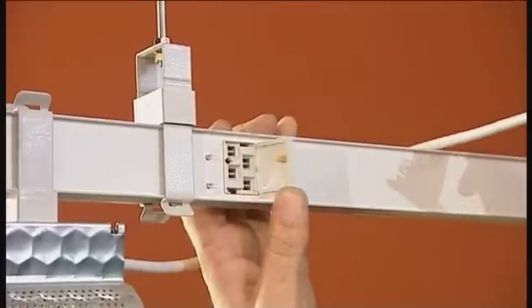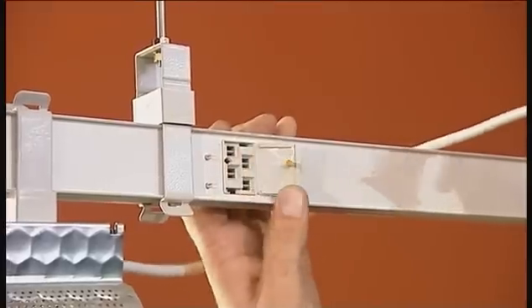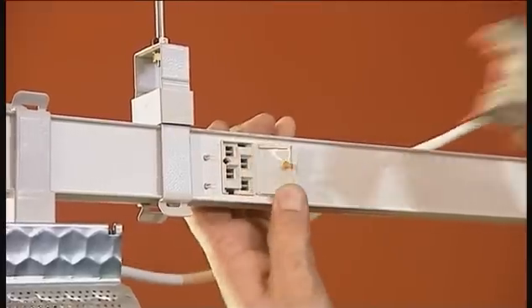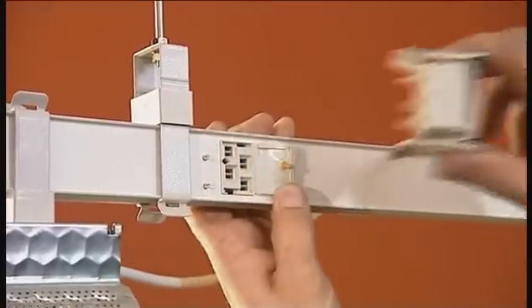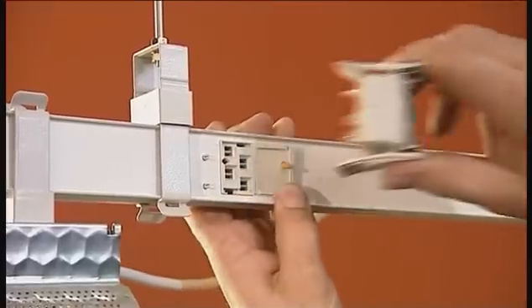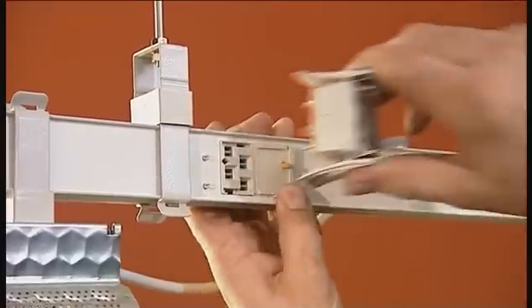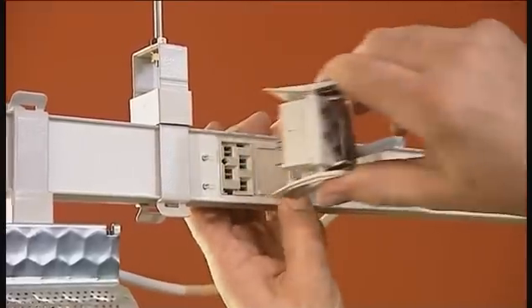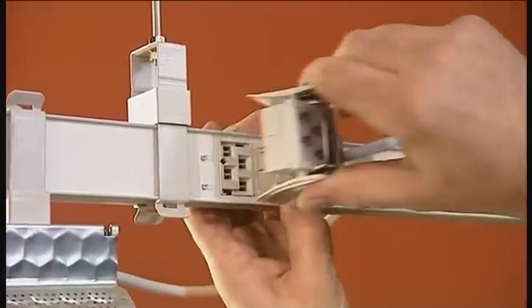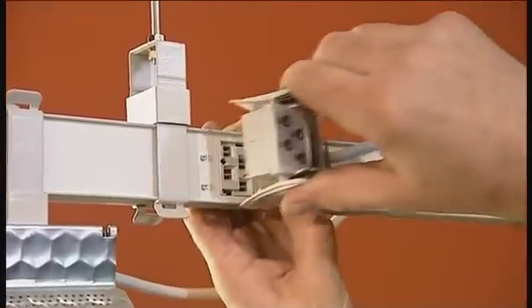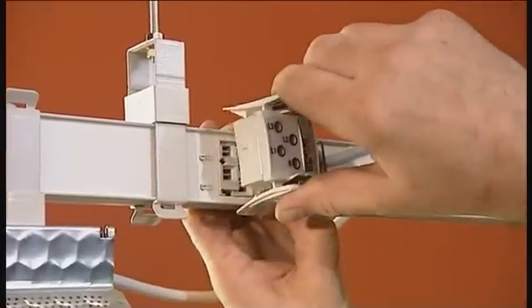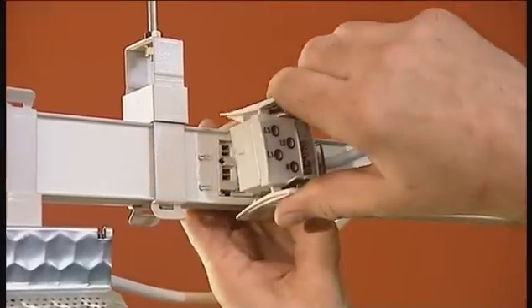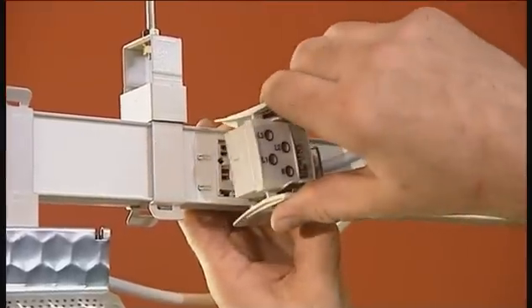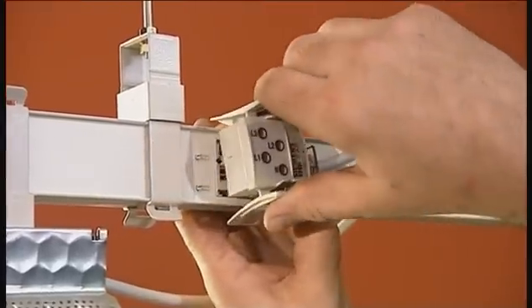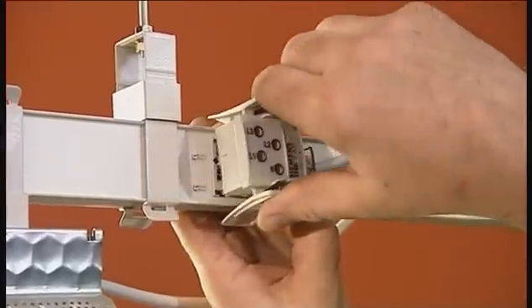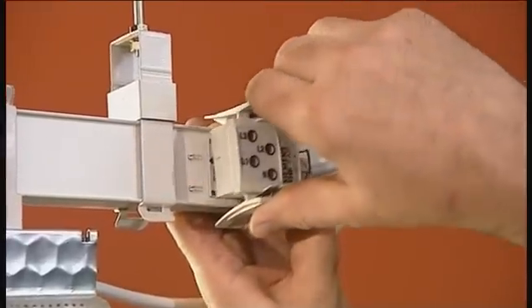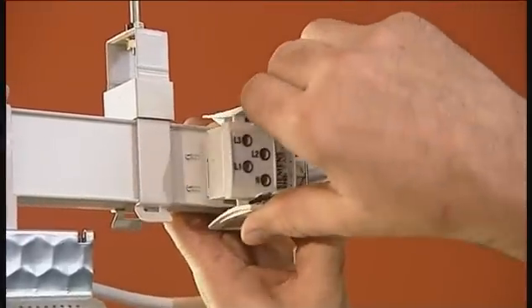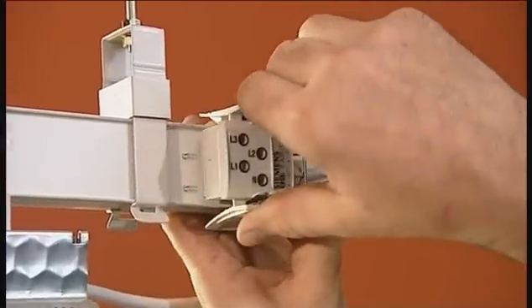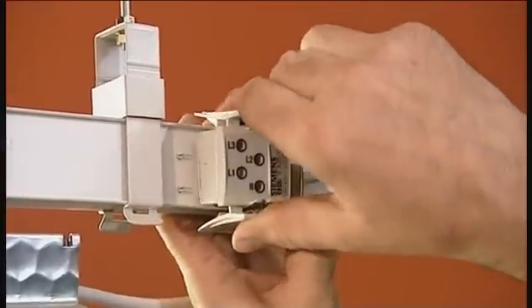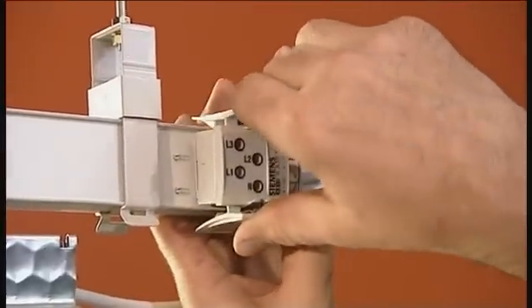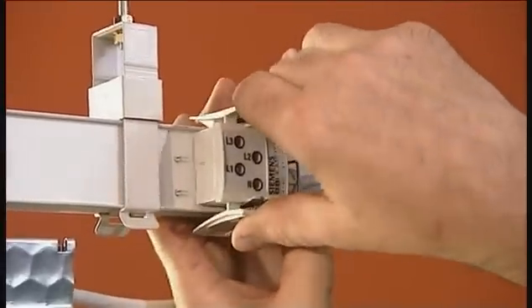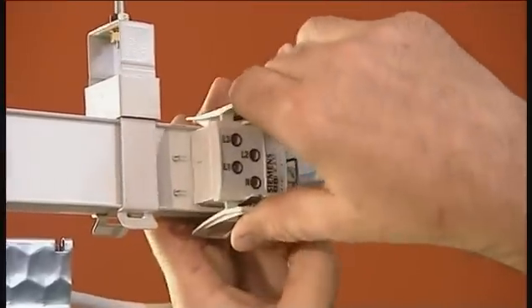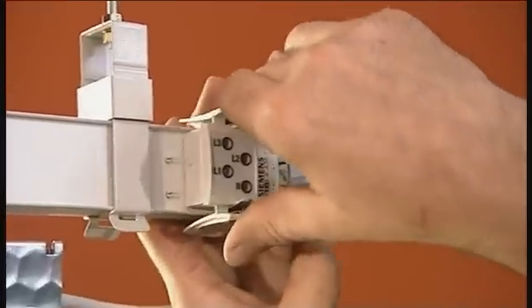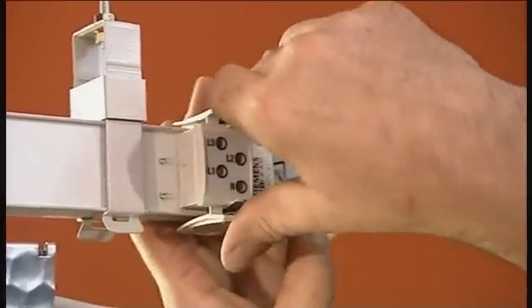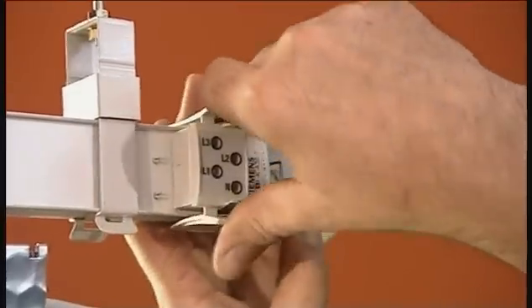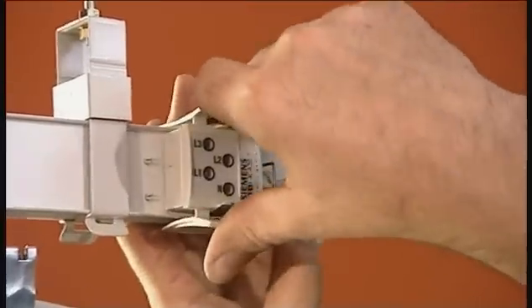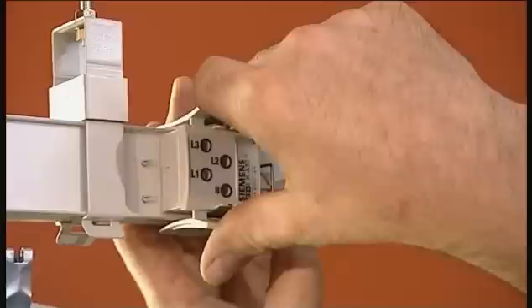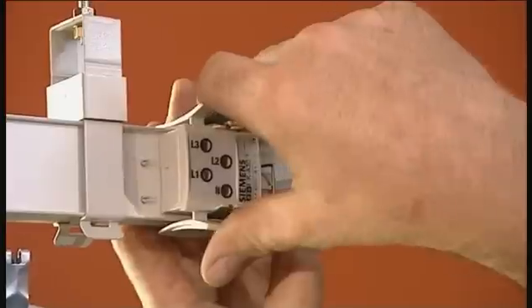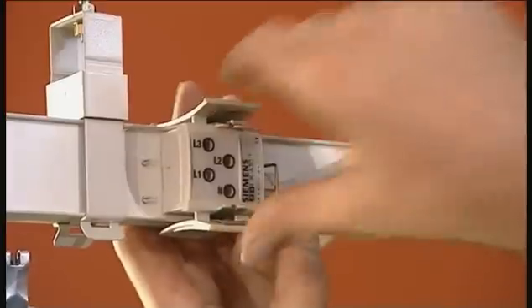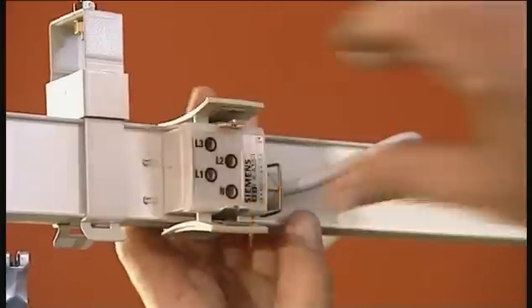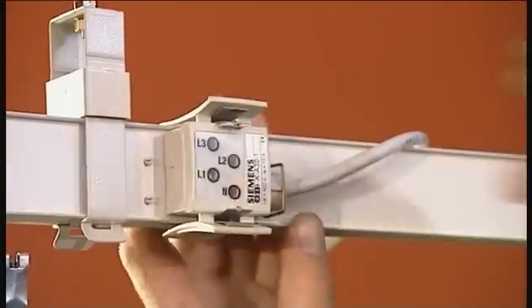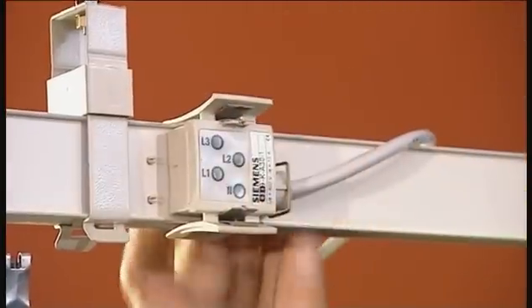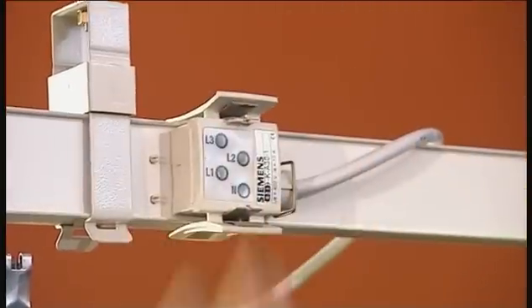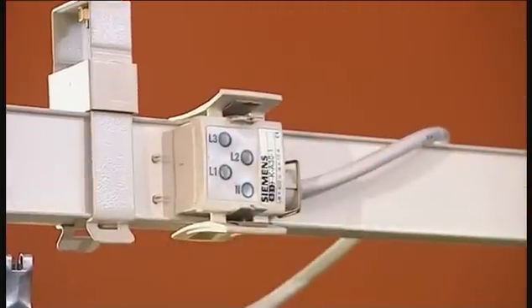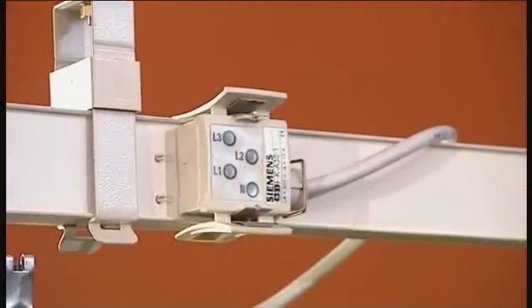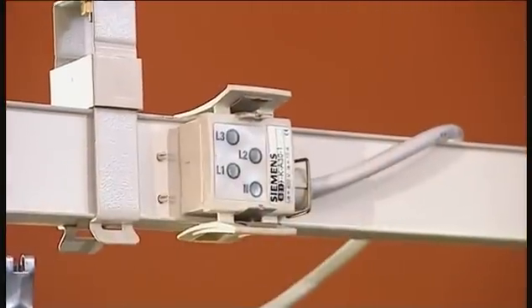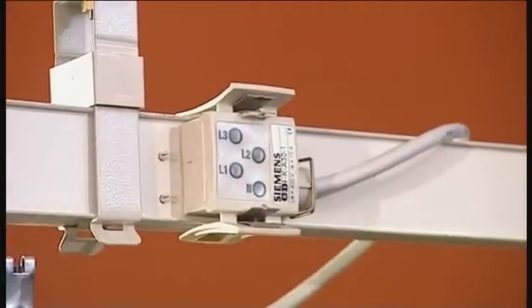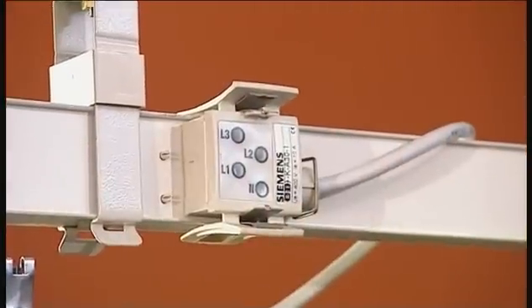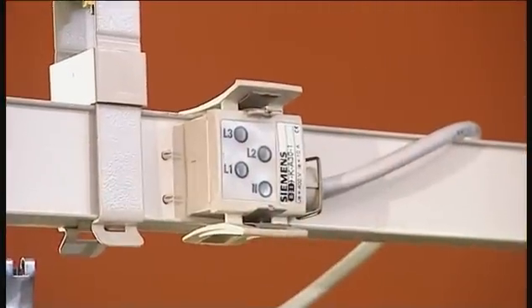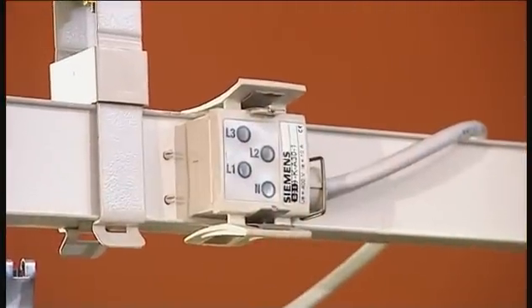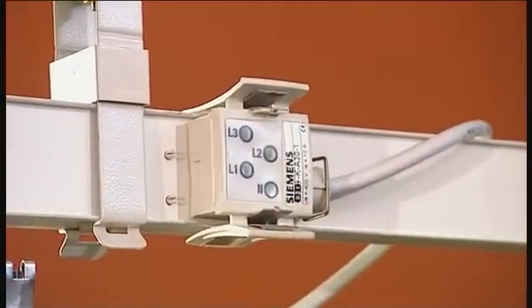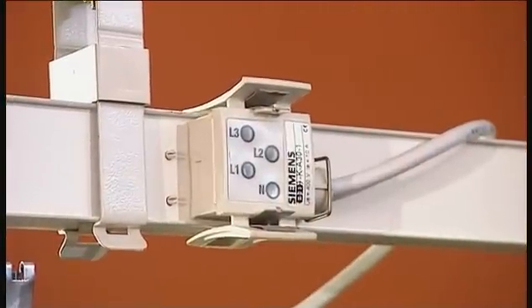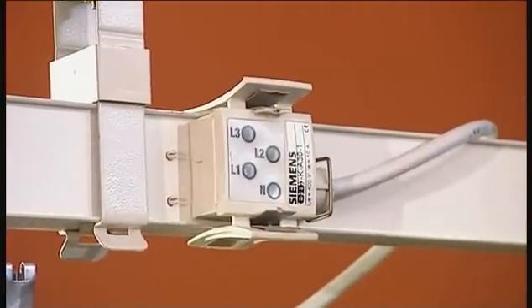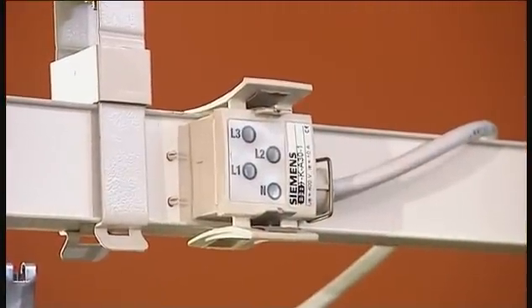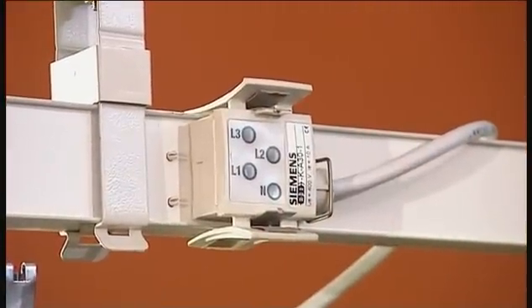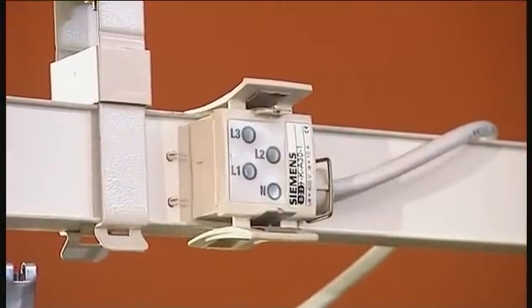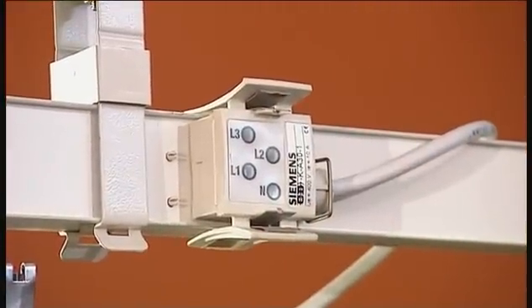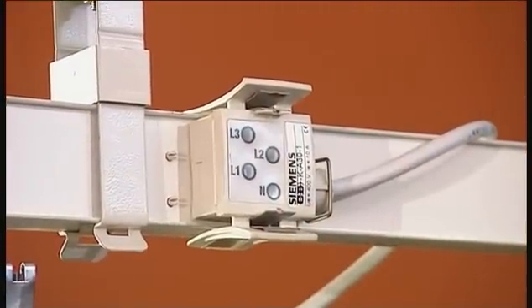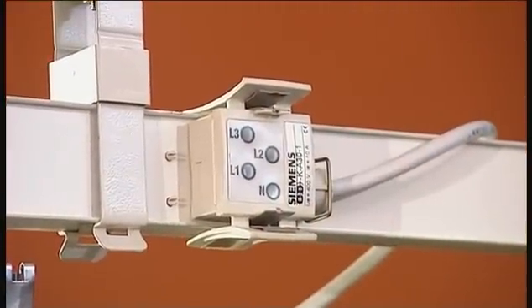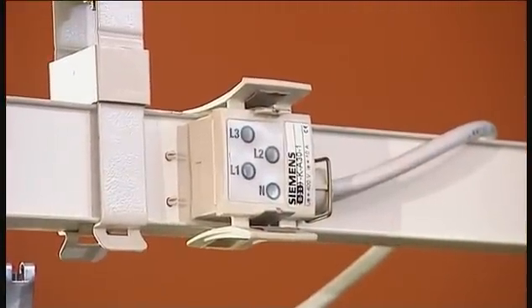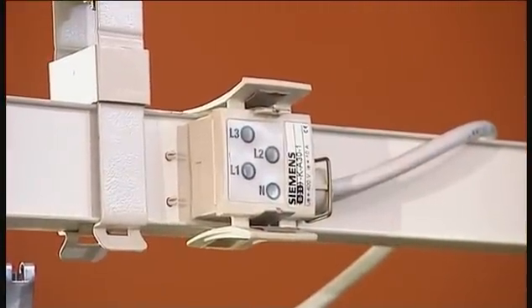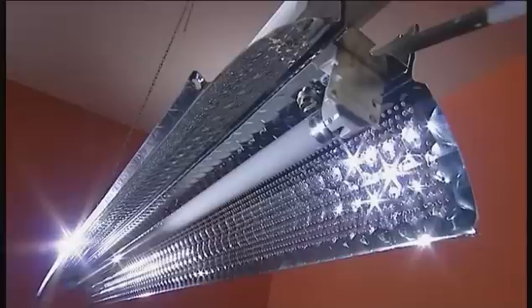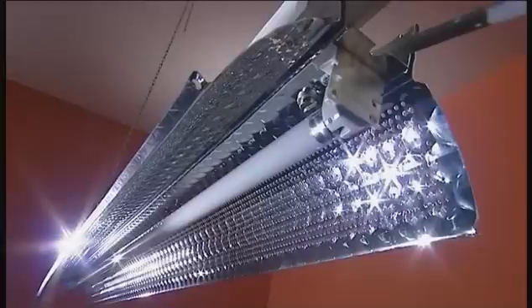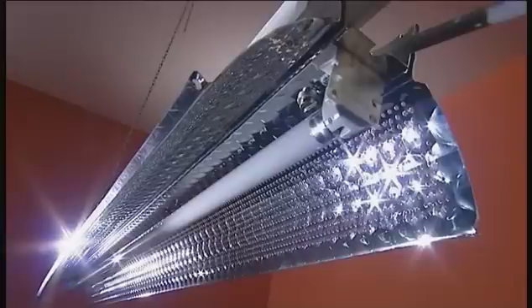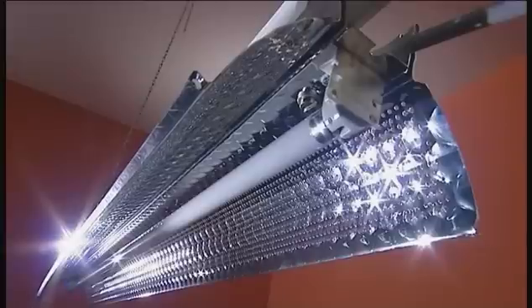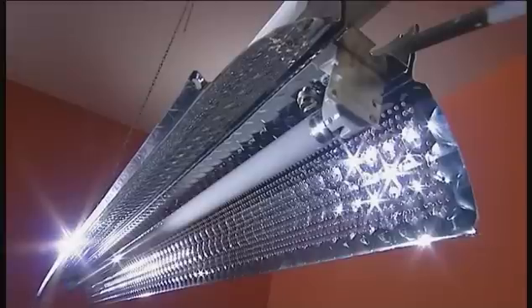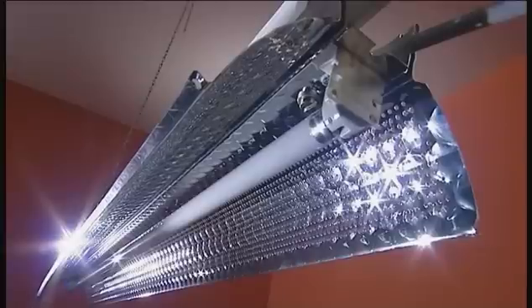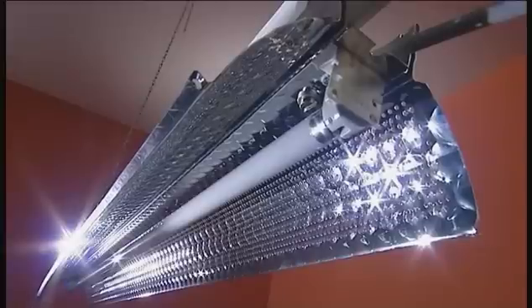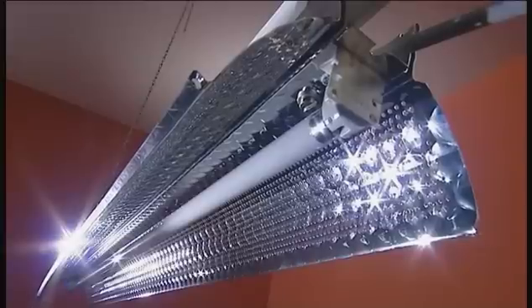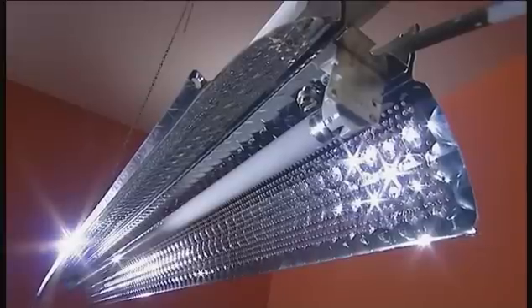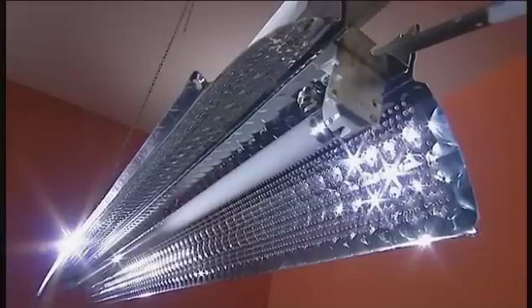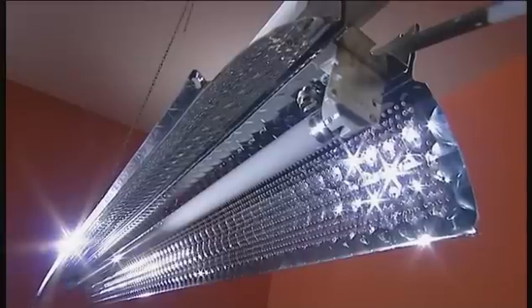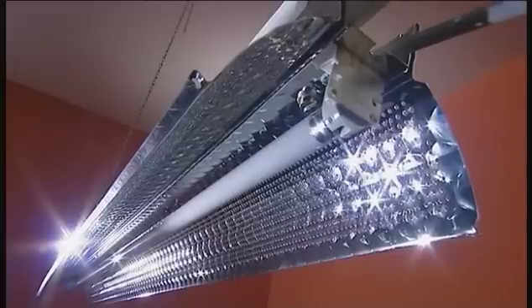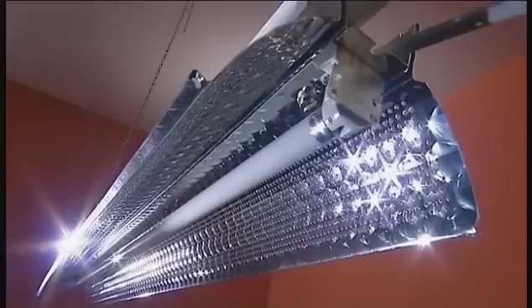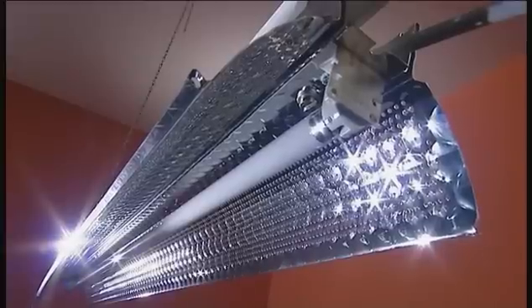Now simply plug the tap-off plug to the tap-off point of the bus bar, and the luminaire is powered.